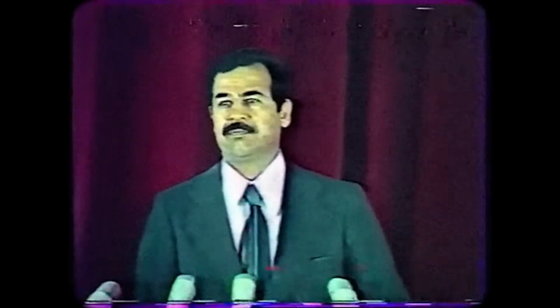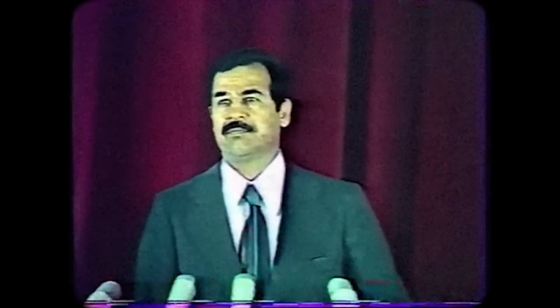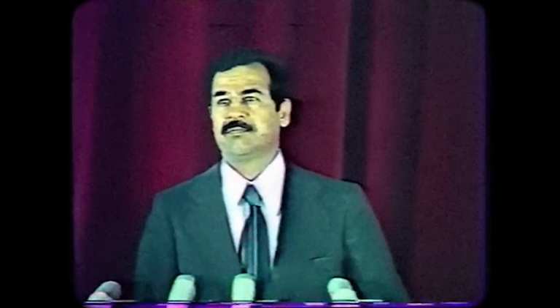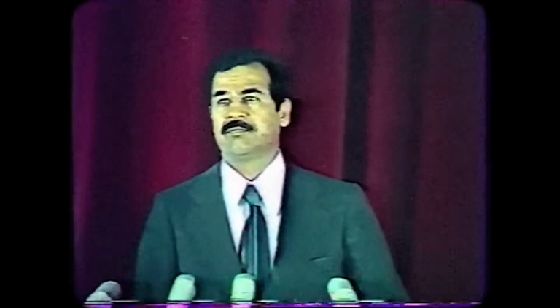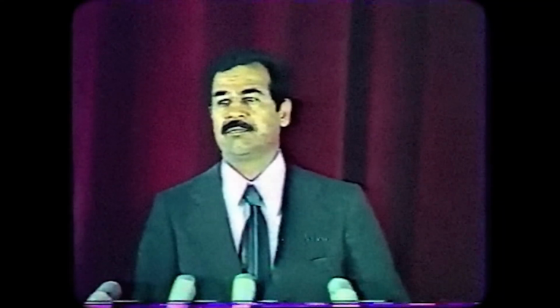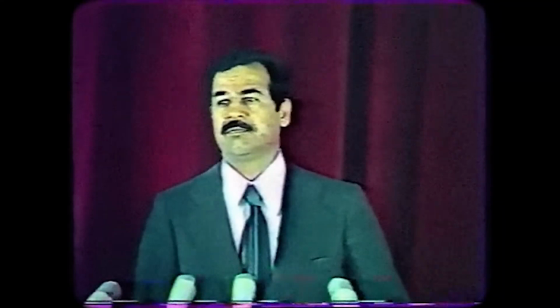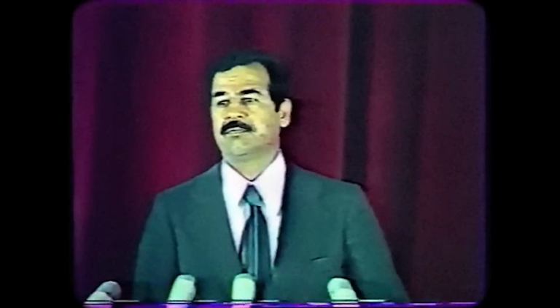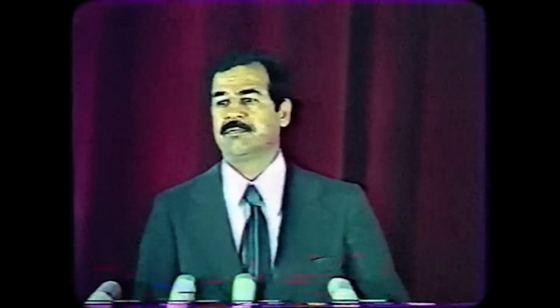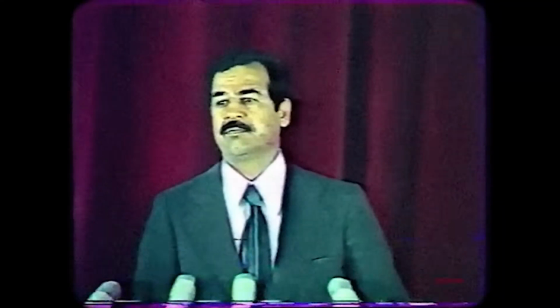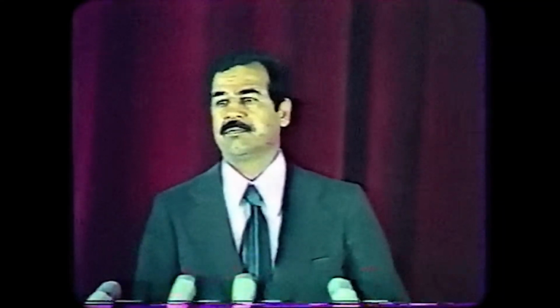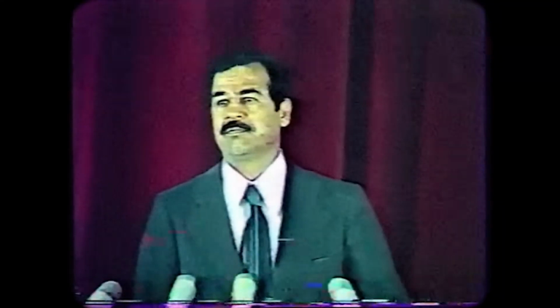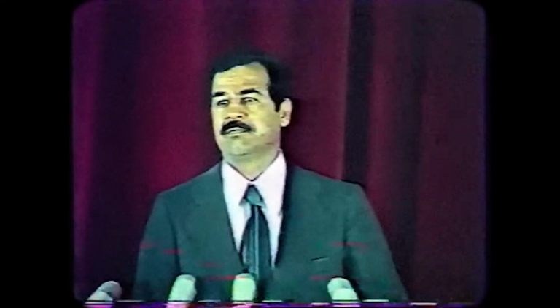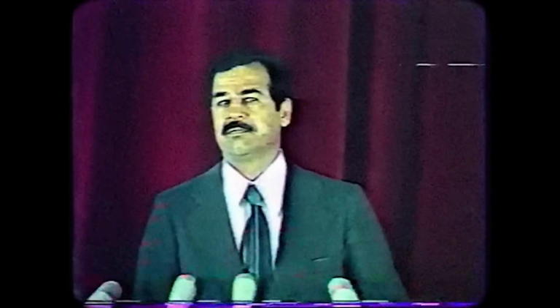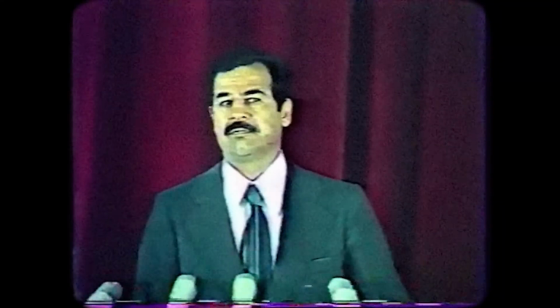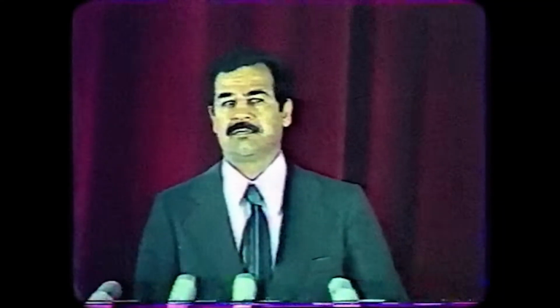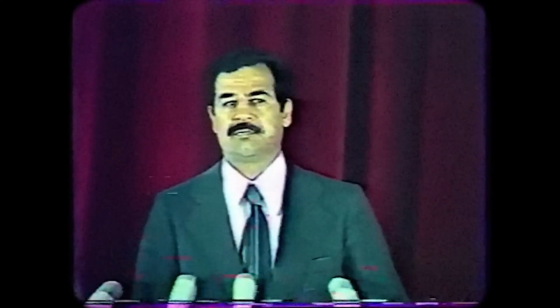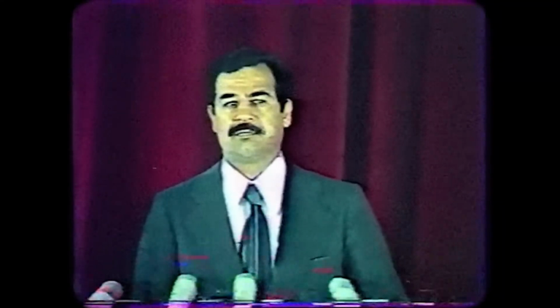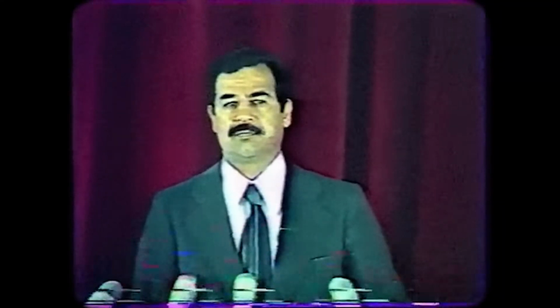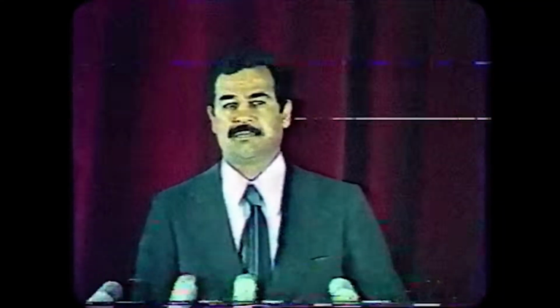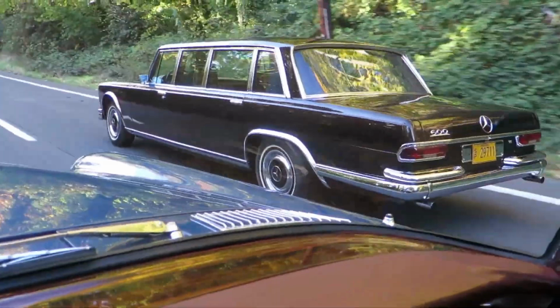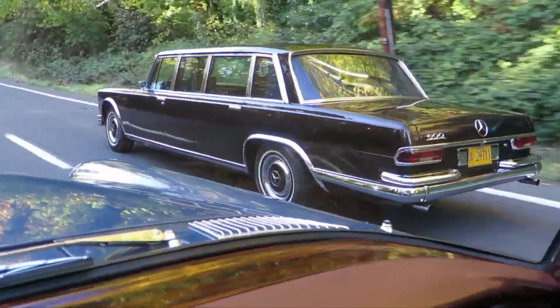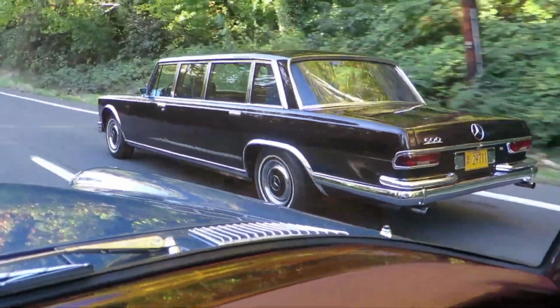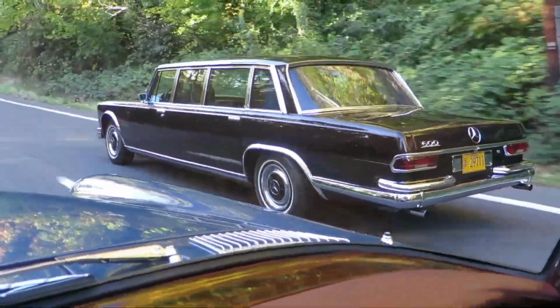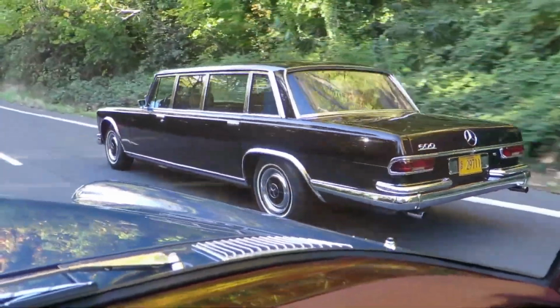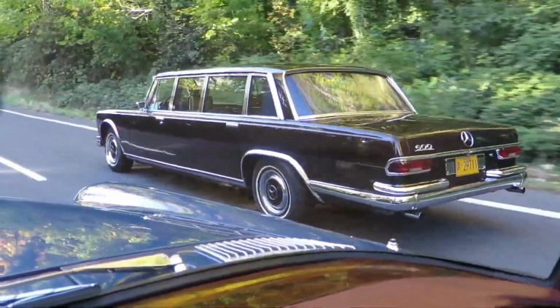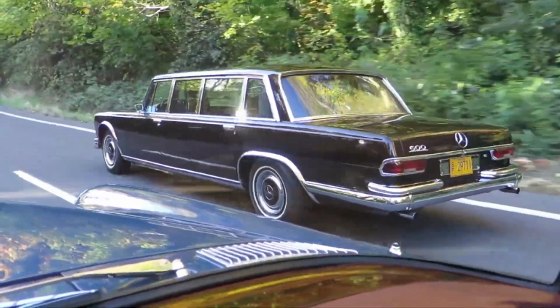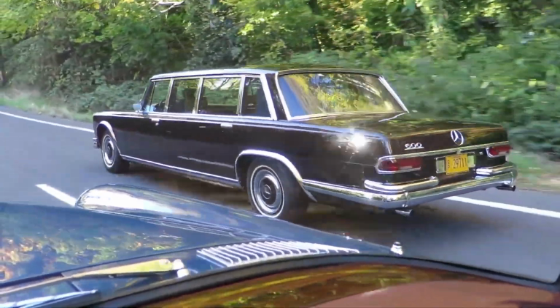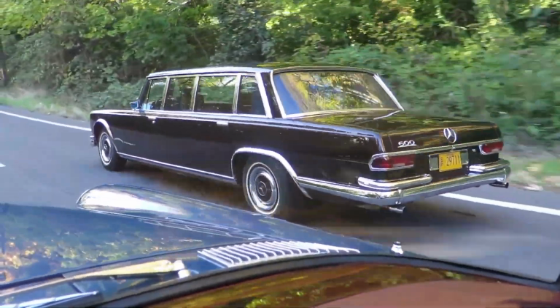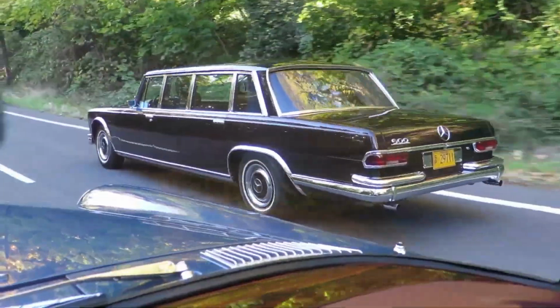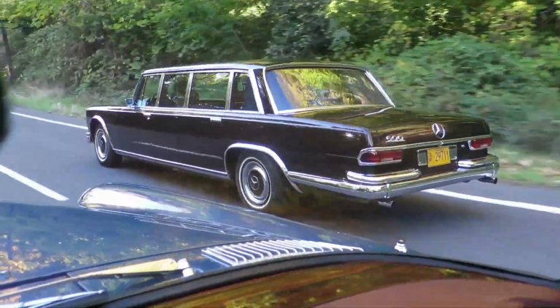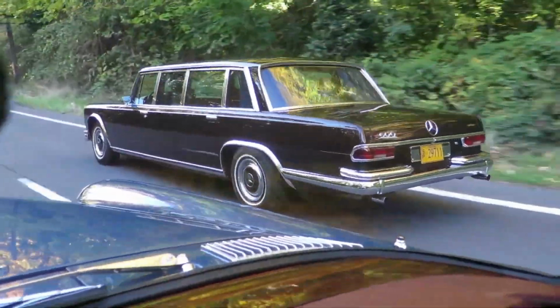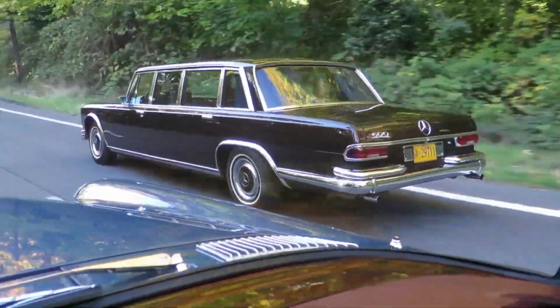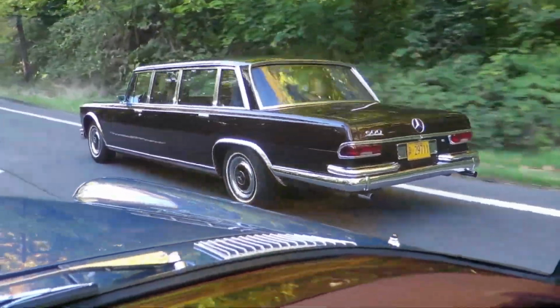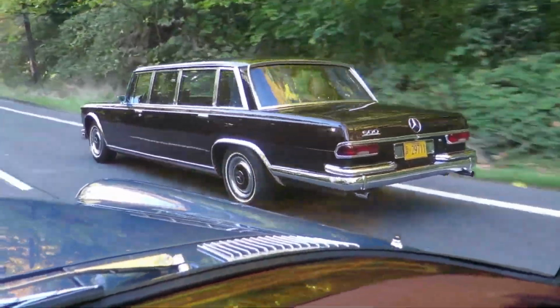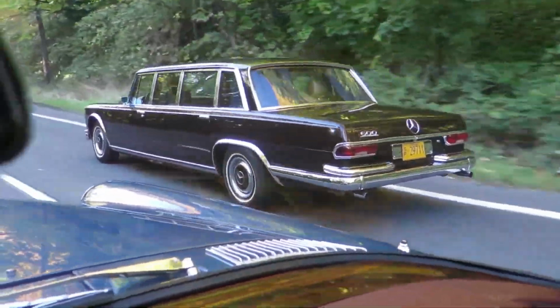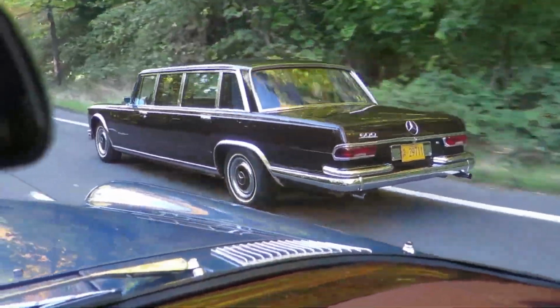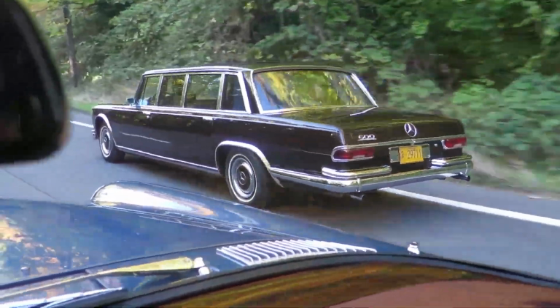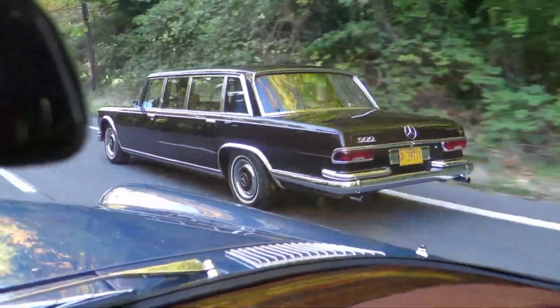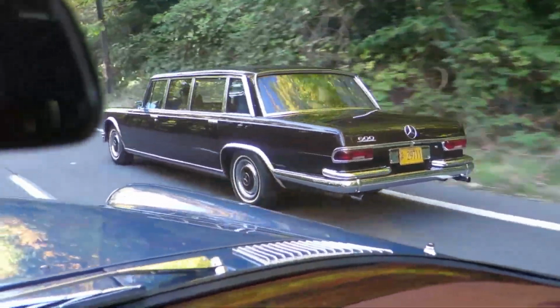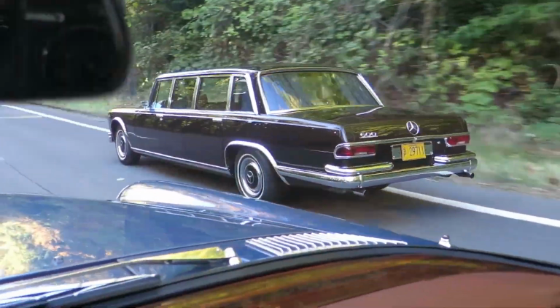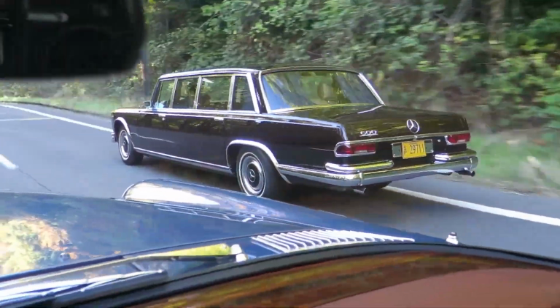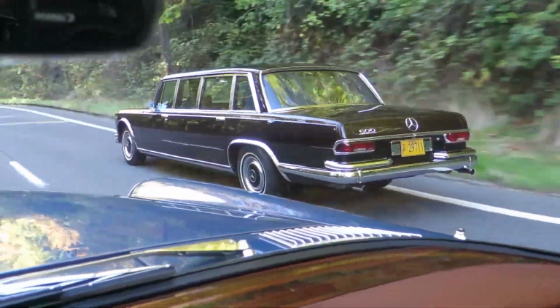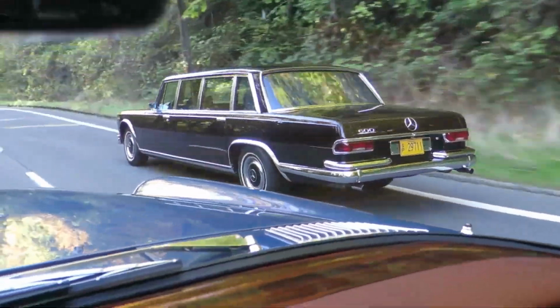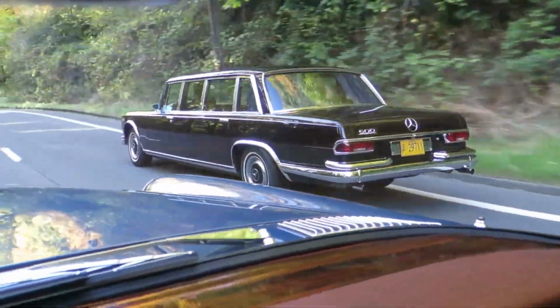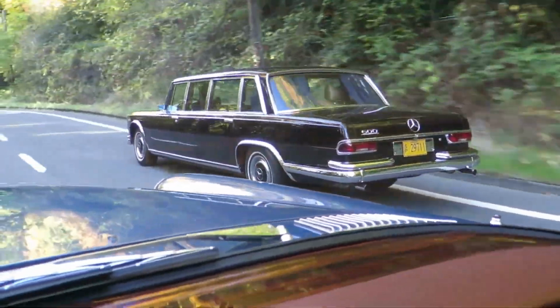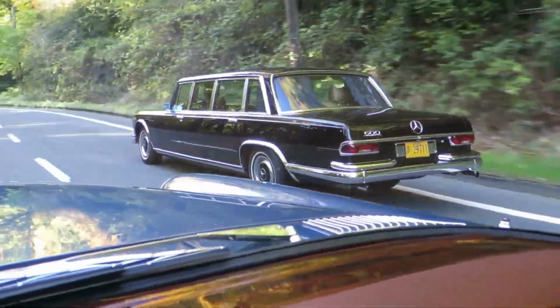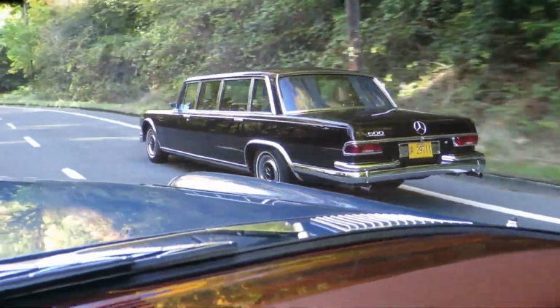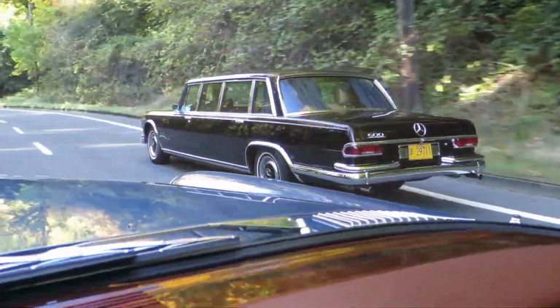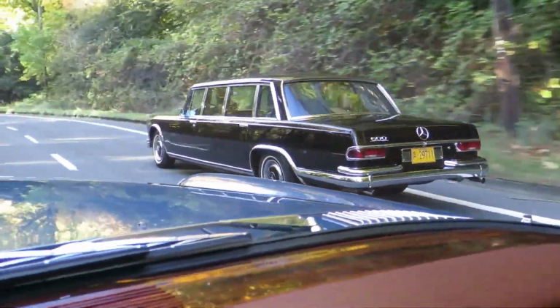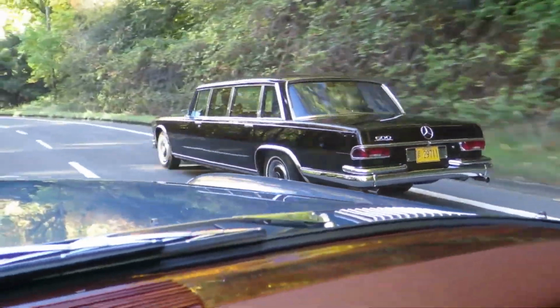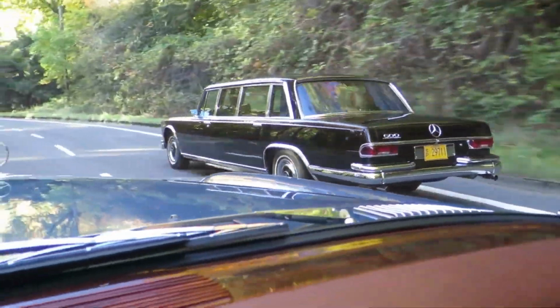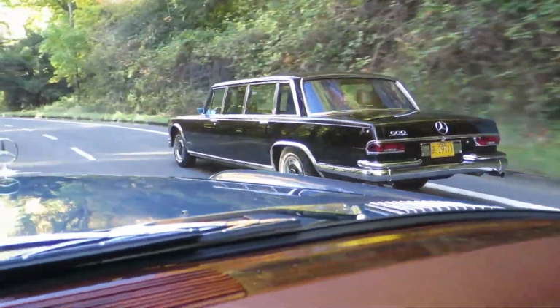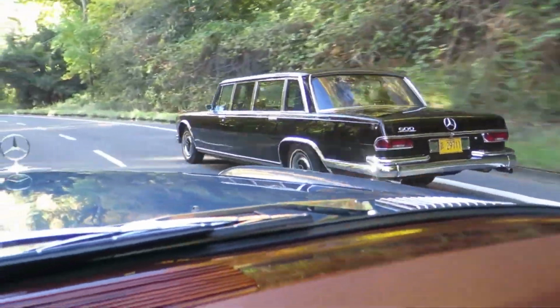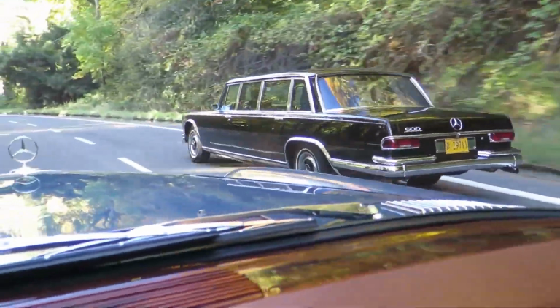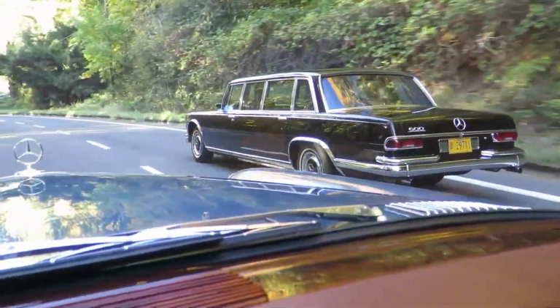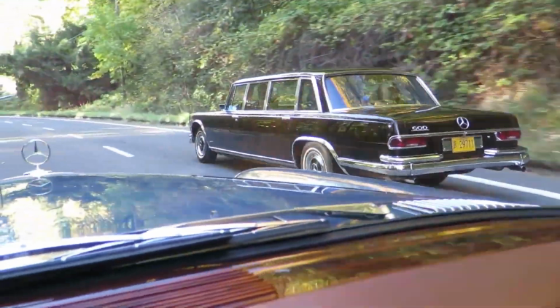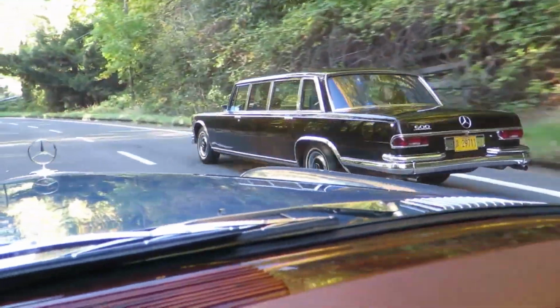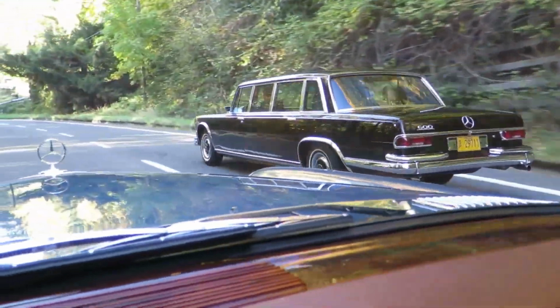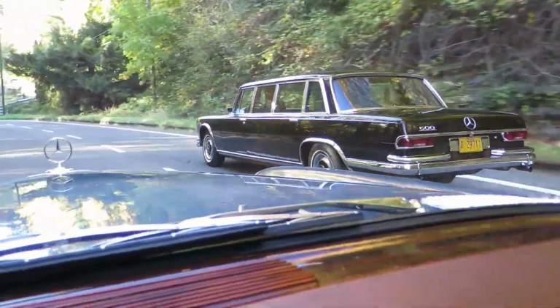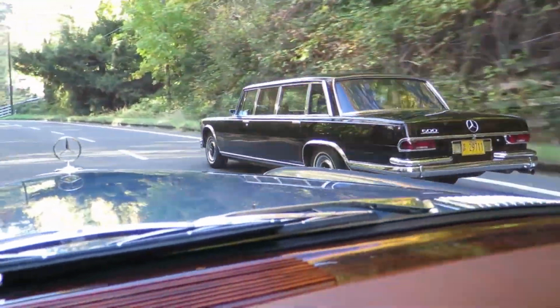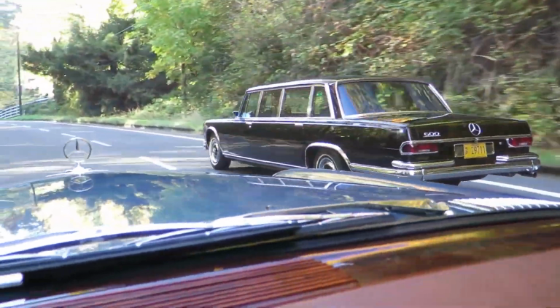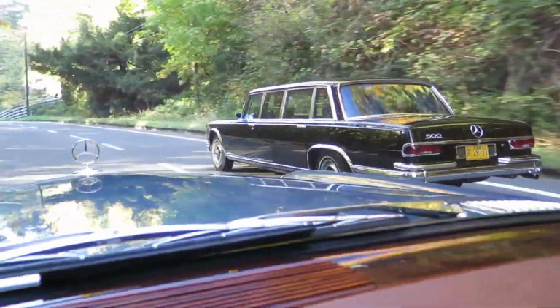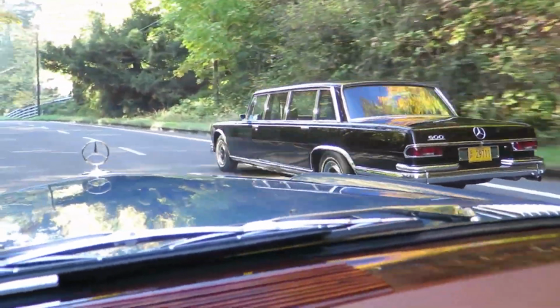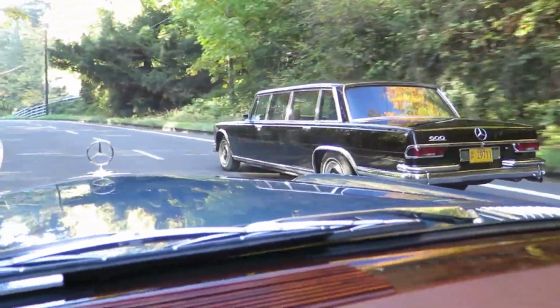This was the car of dictators, kings, and rock stars. And when it broke down, you'd better have a Mercedes specialist and a very thick wallet. Pure German over-engineering from the Cold War era.